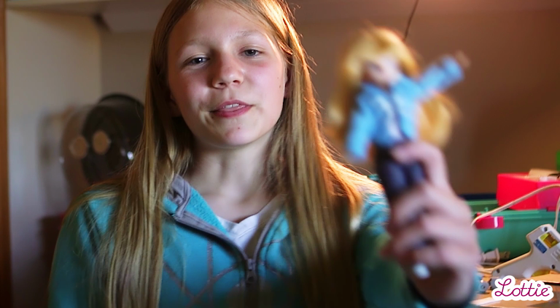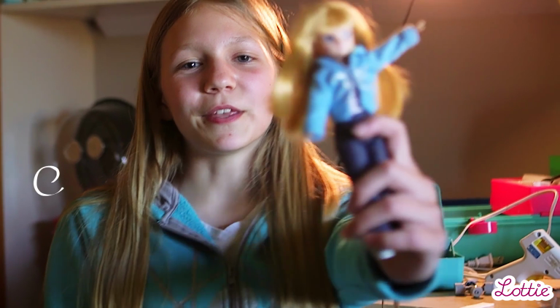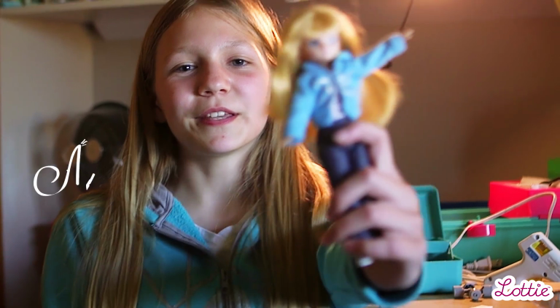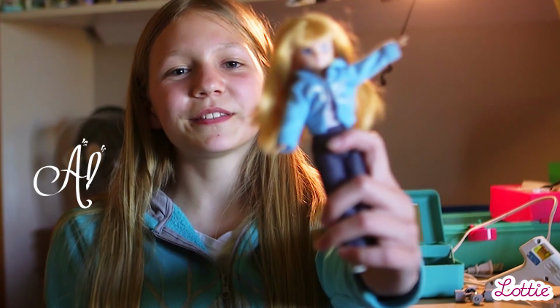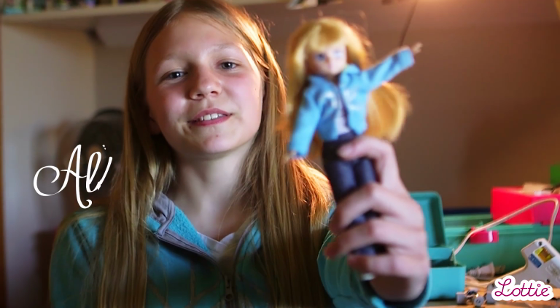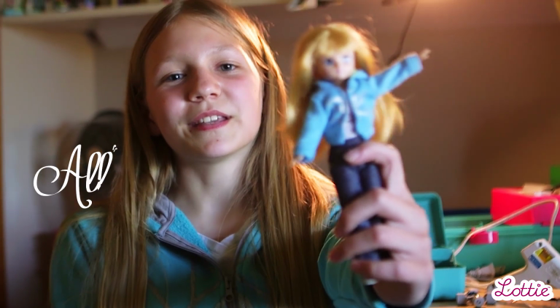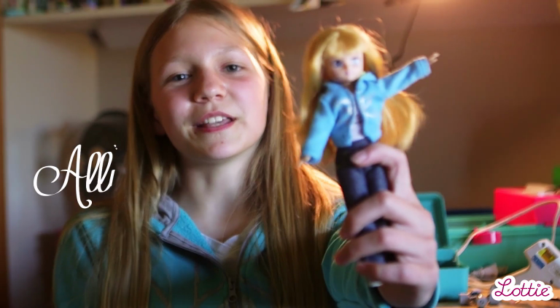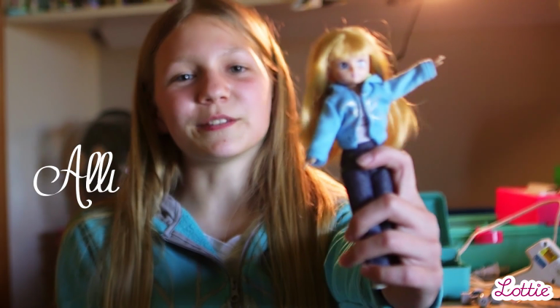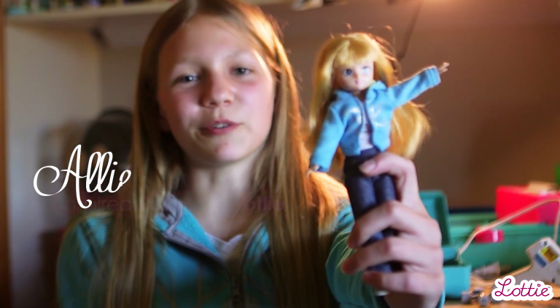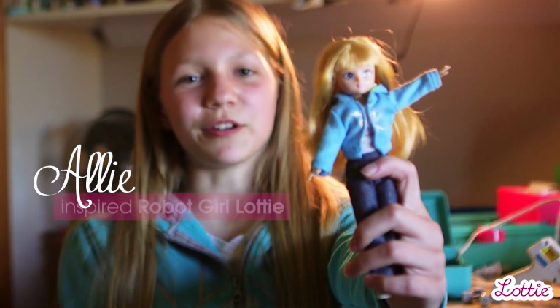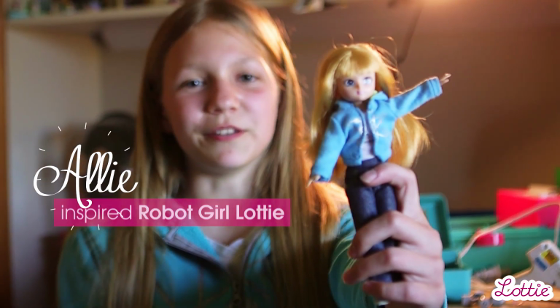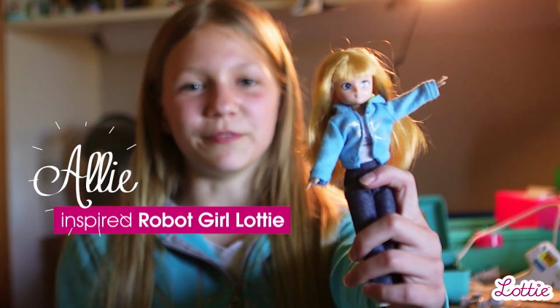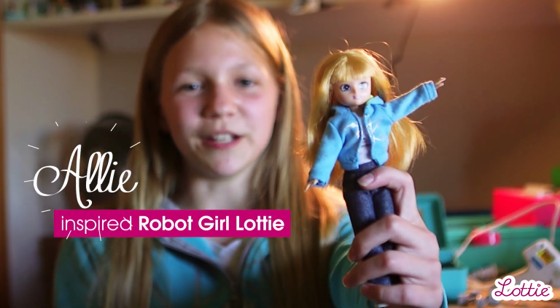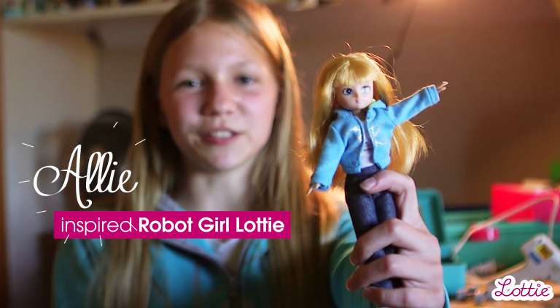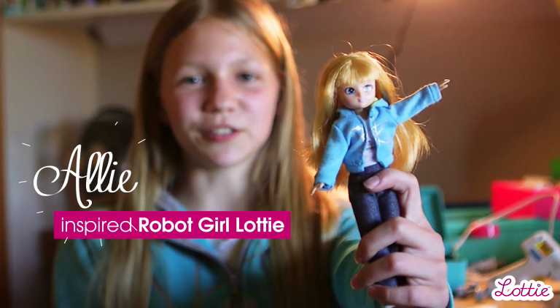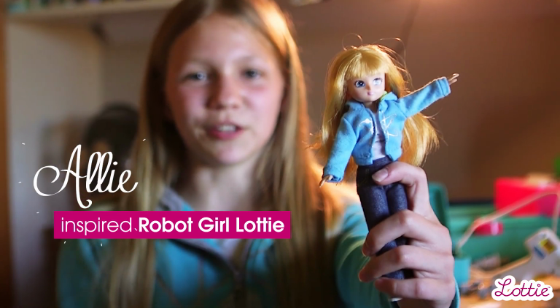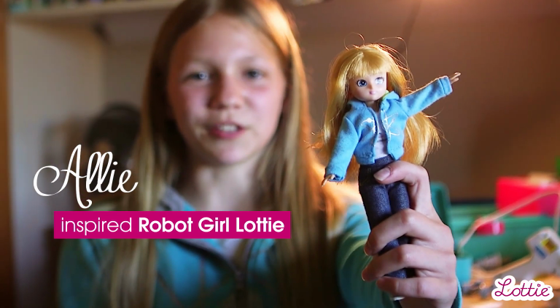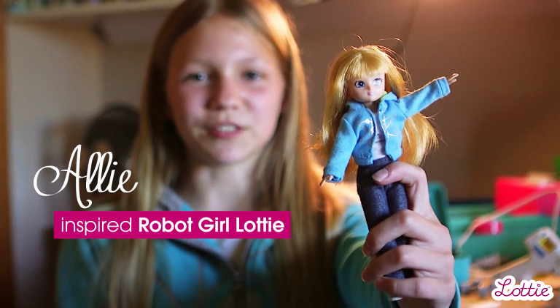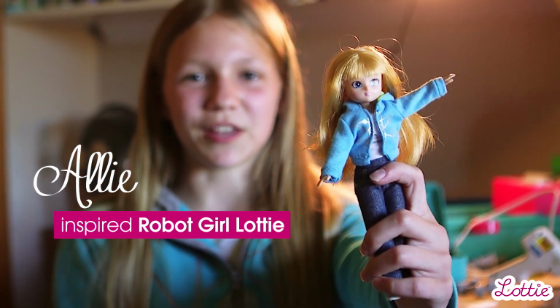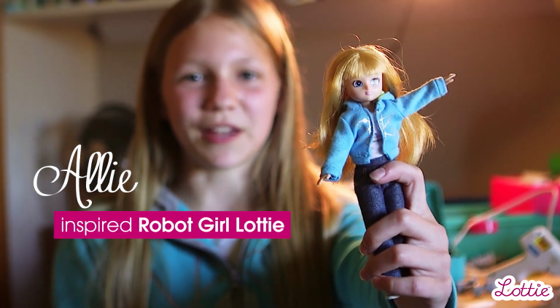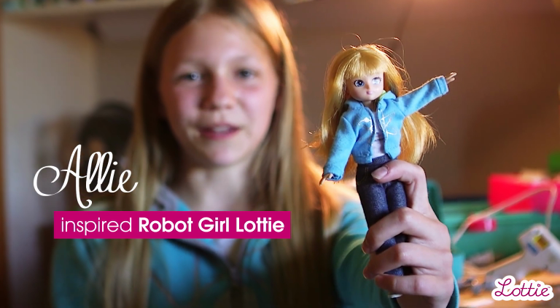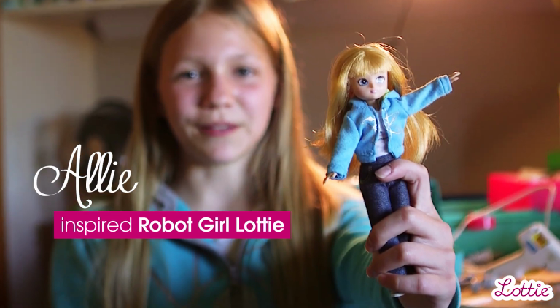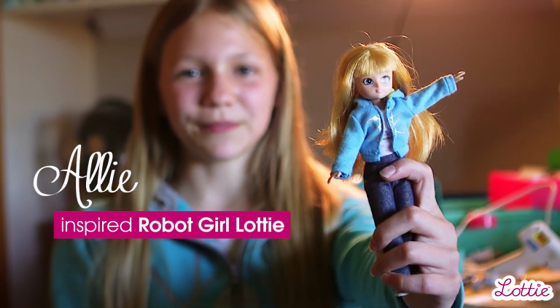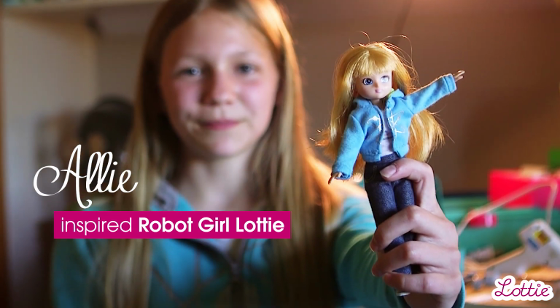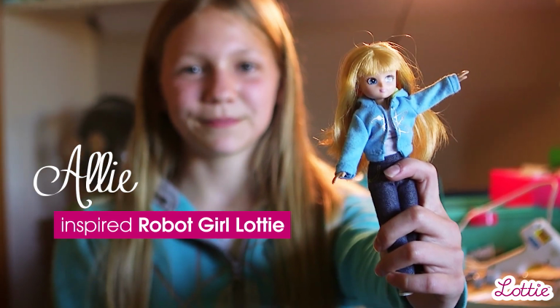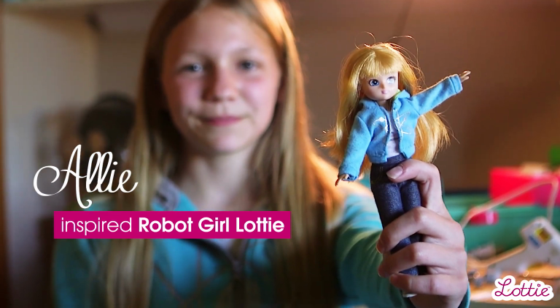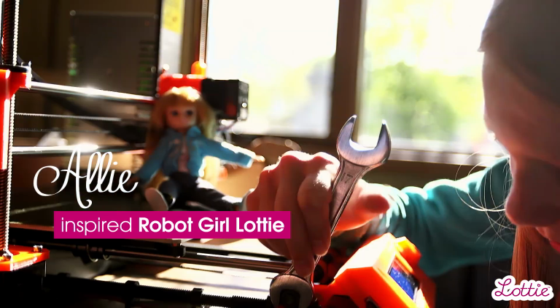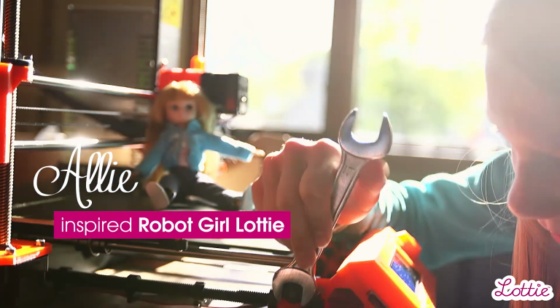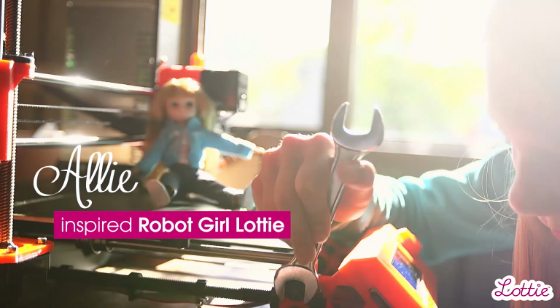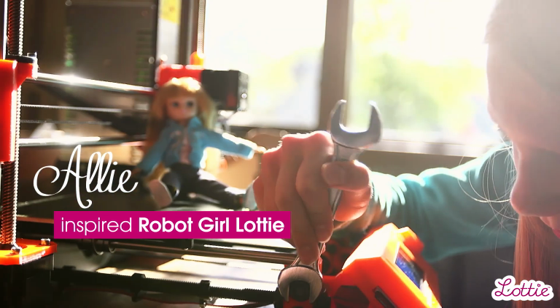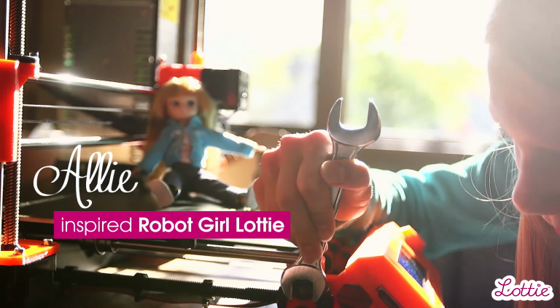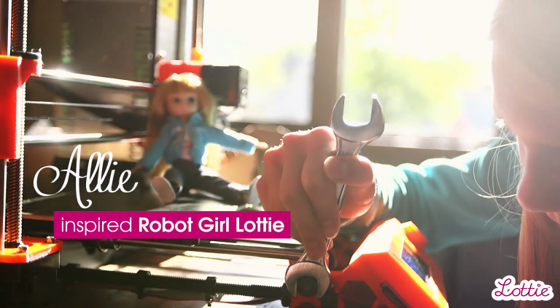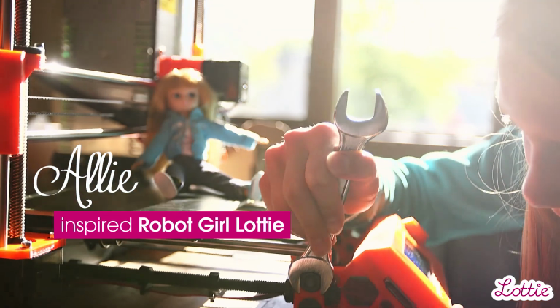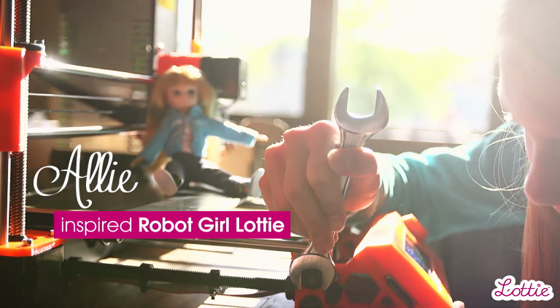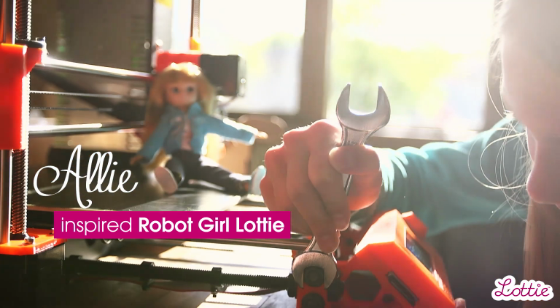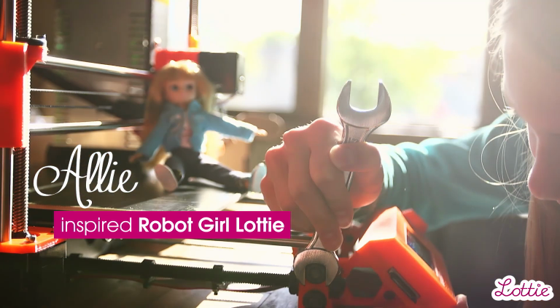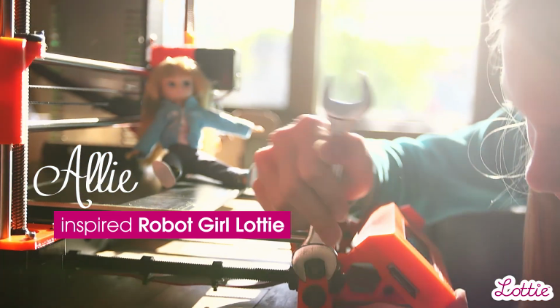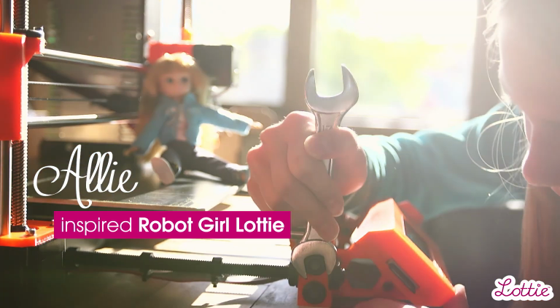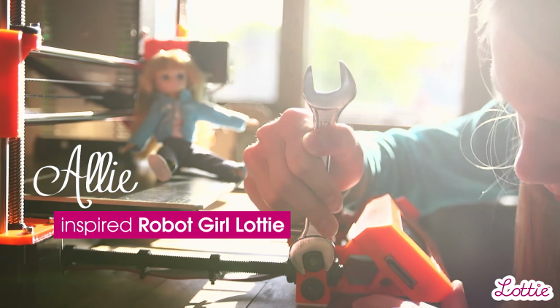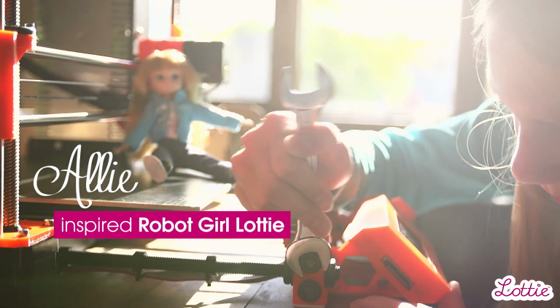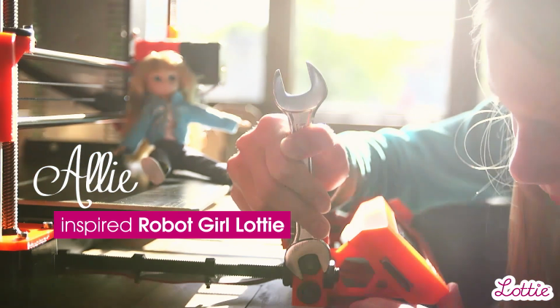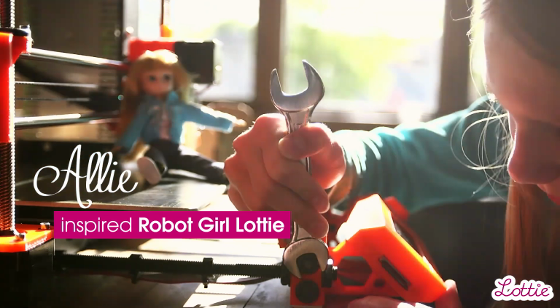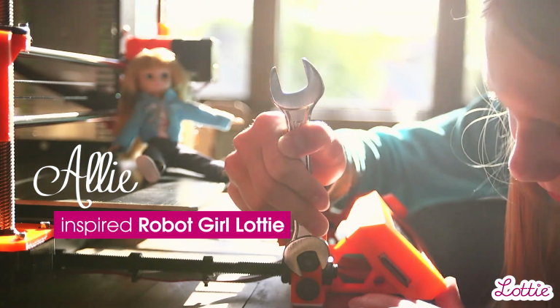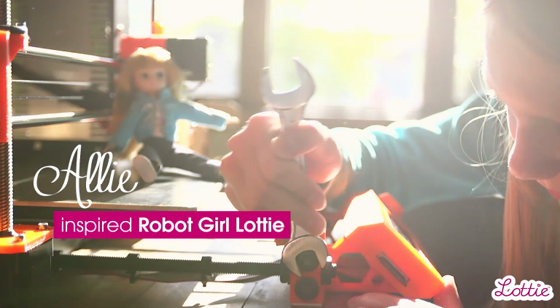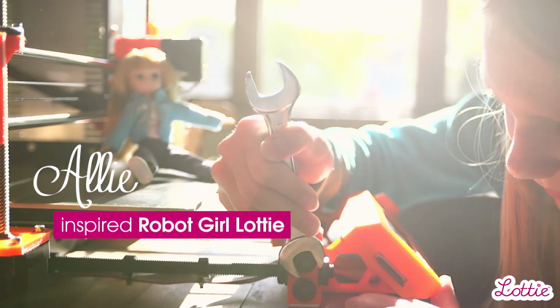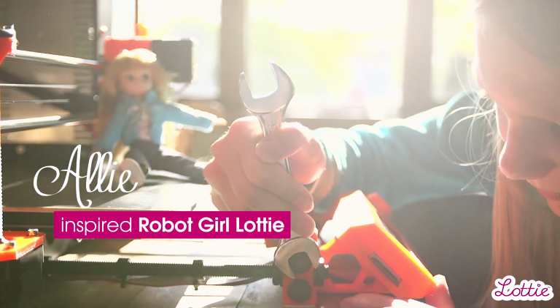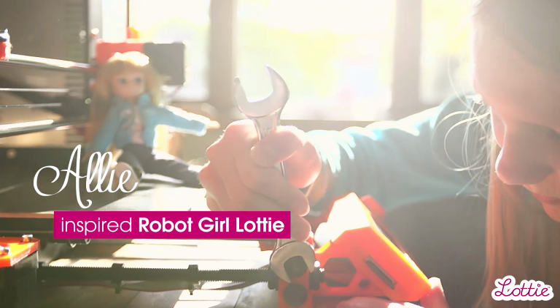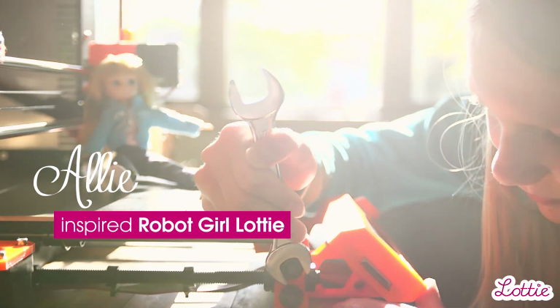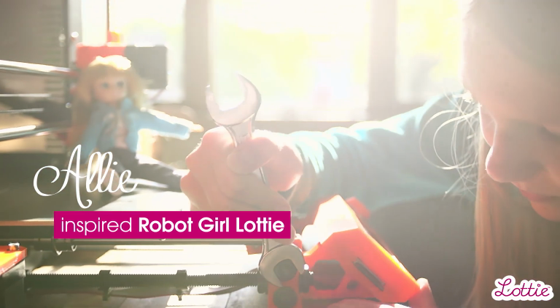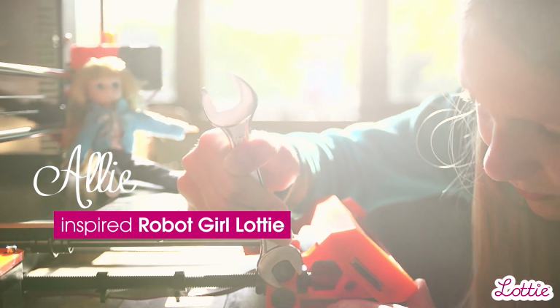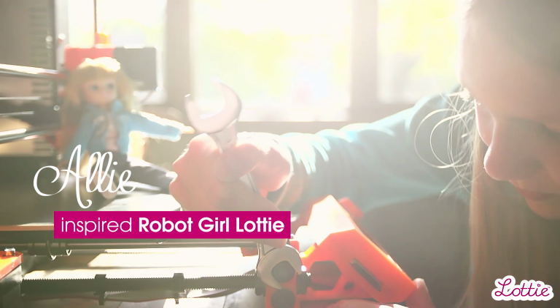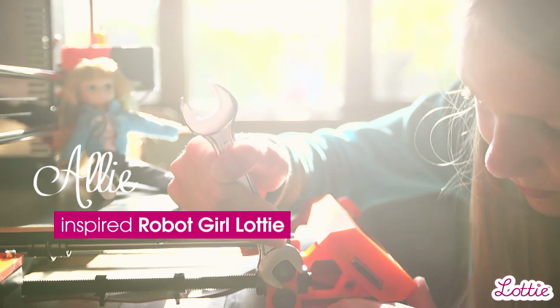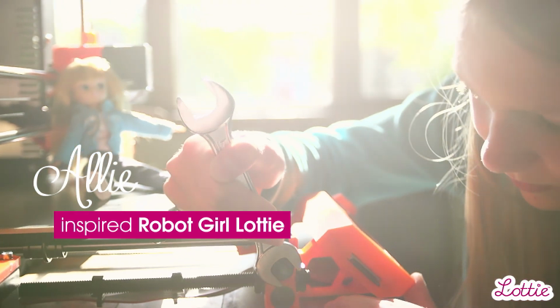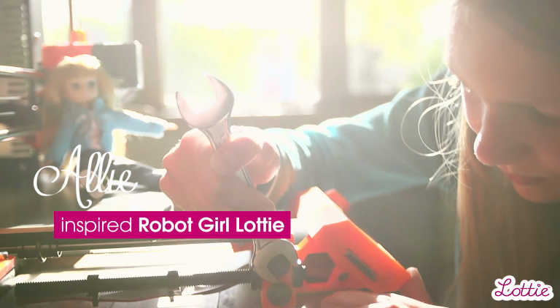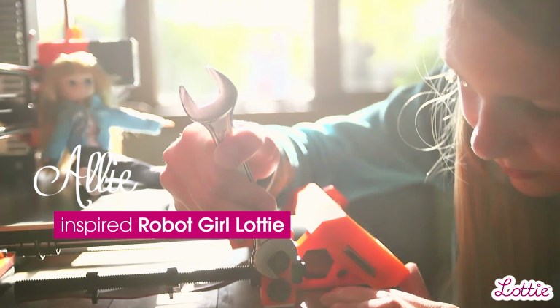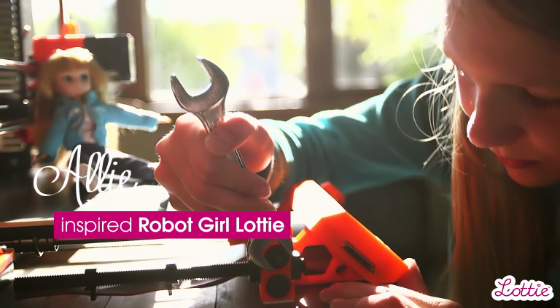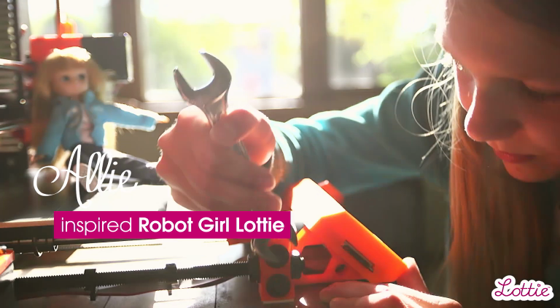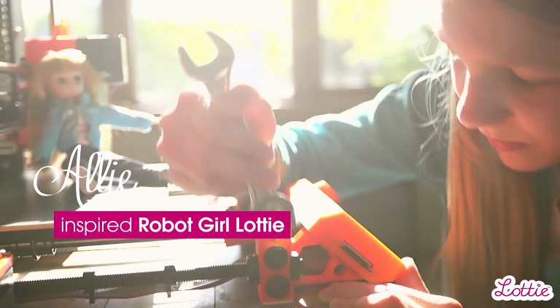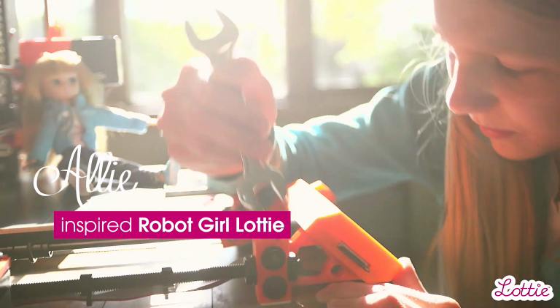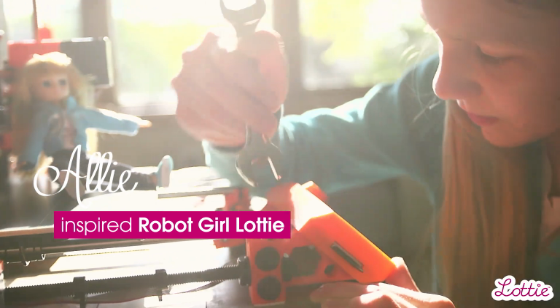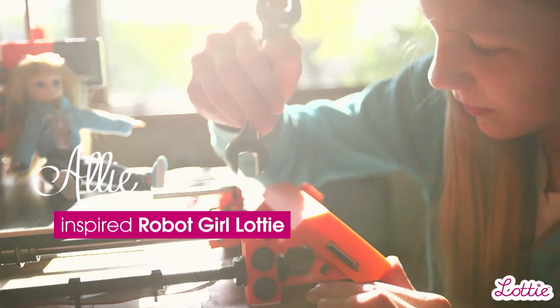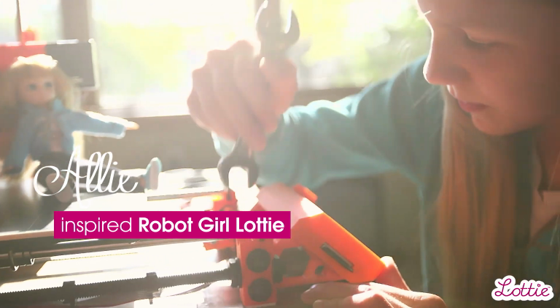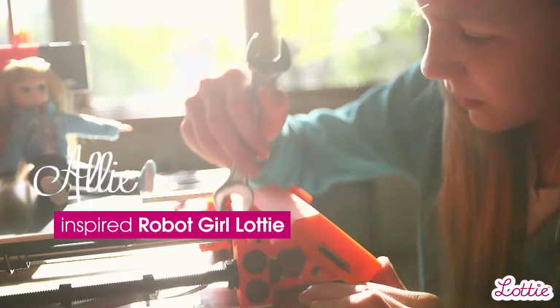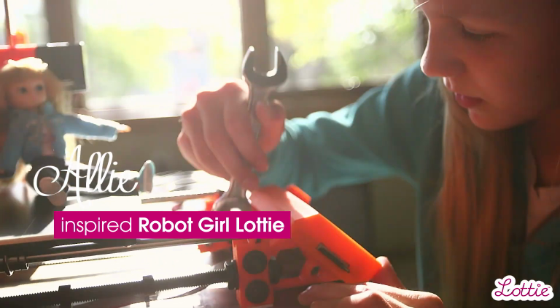This is what an inventor looks like. I've really liked inventing since I was little.